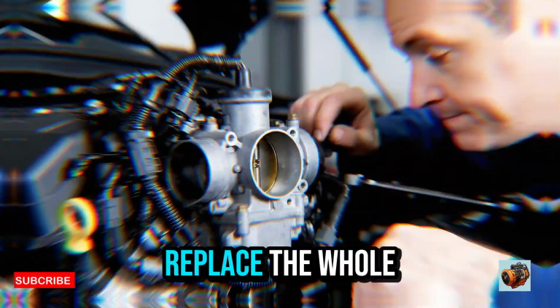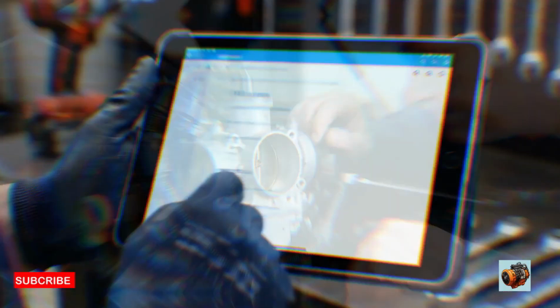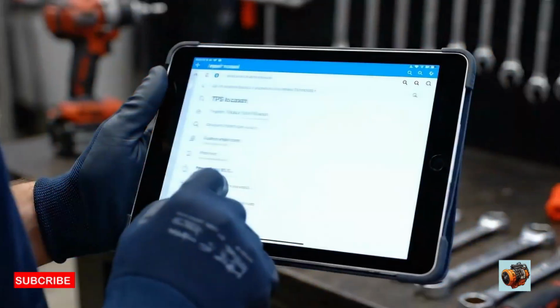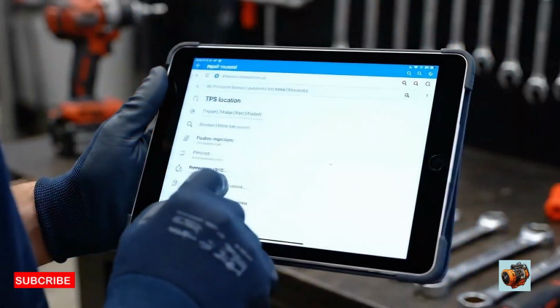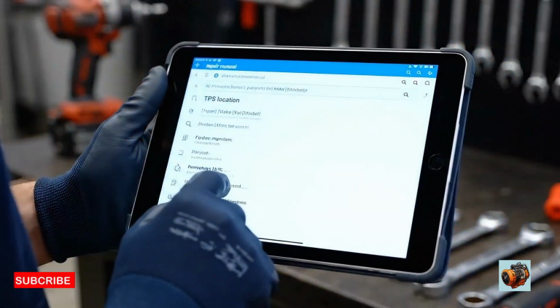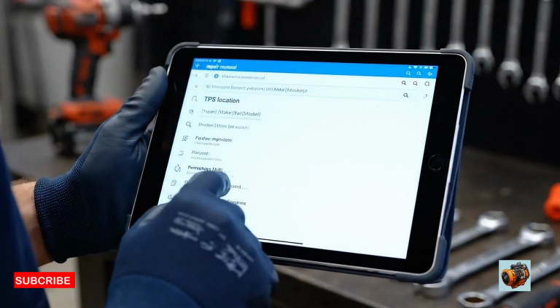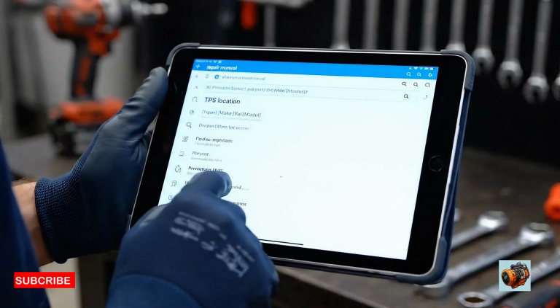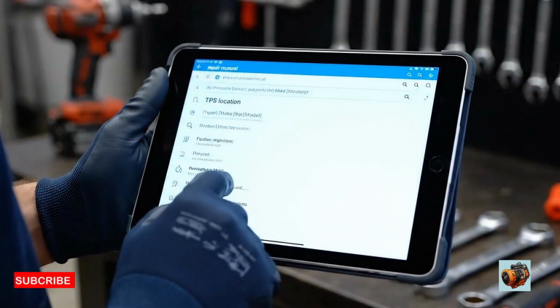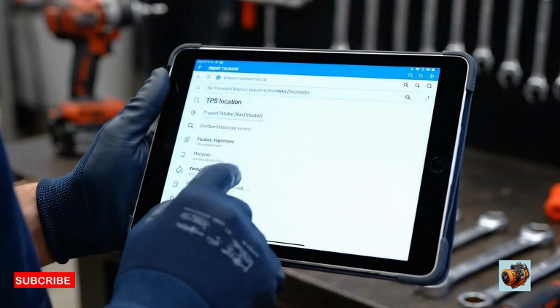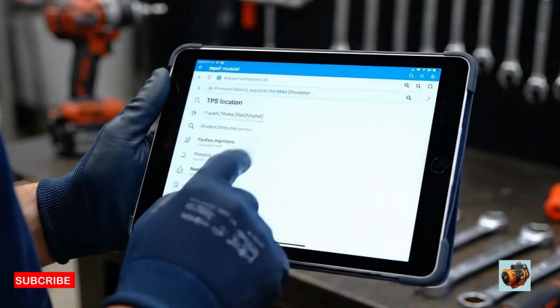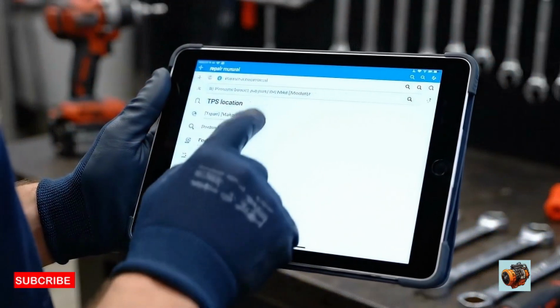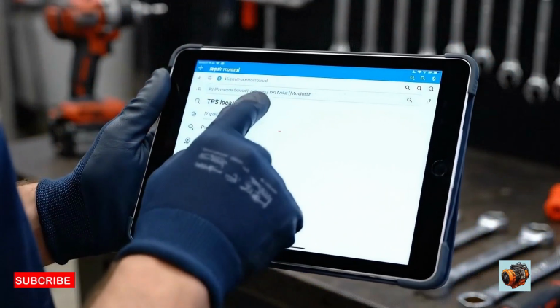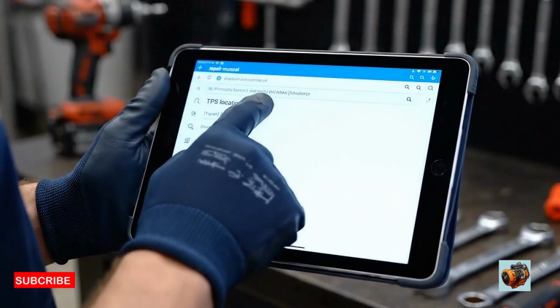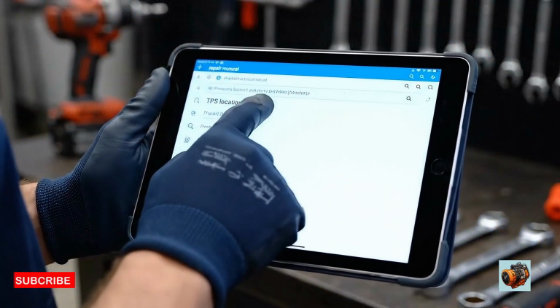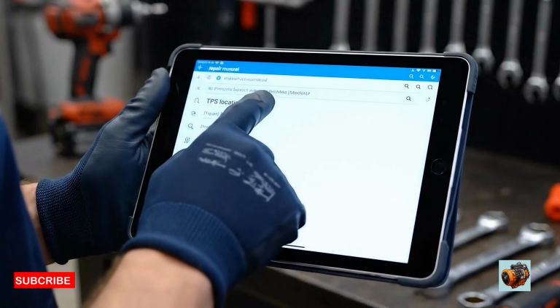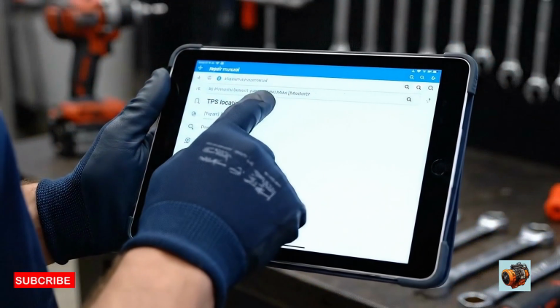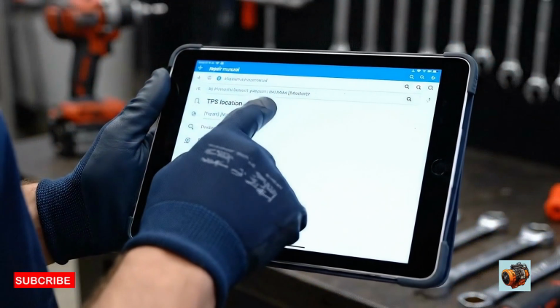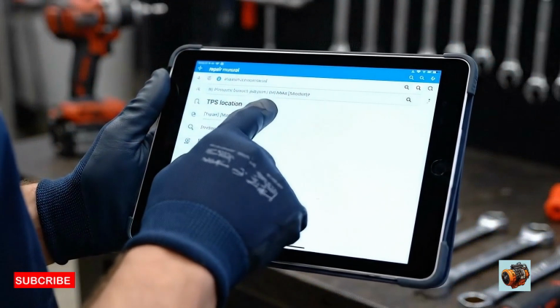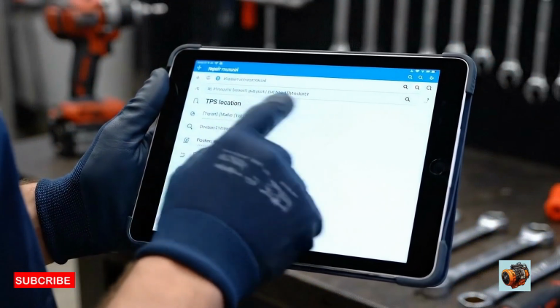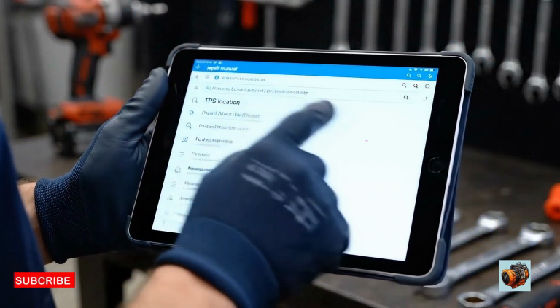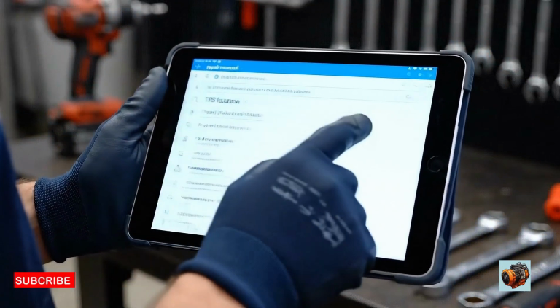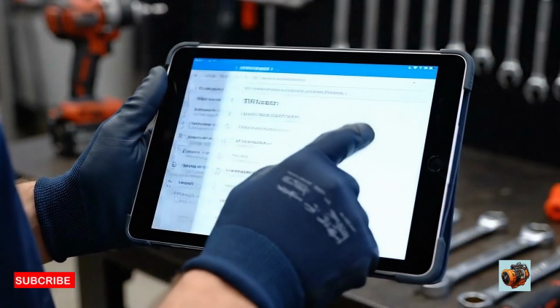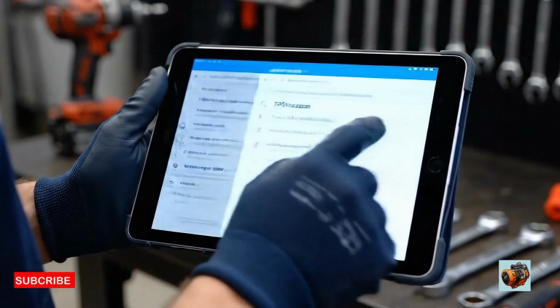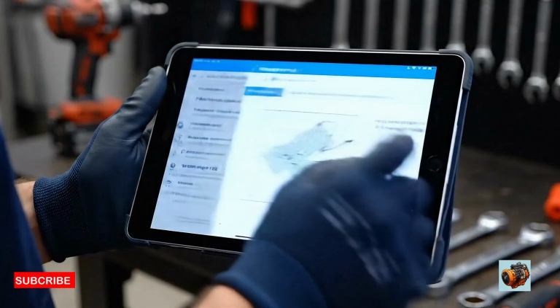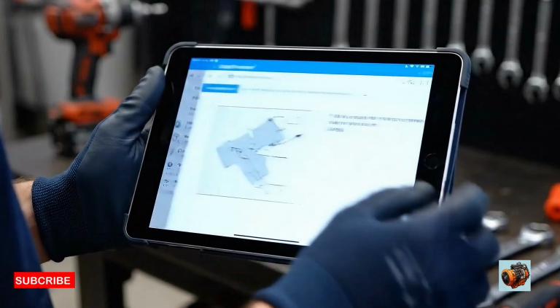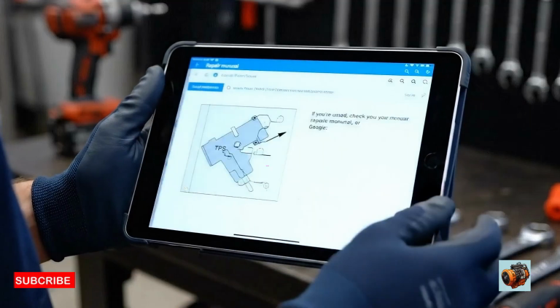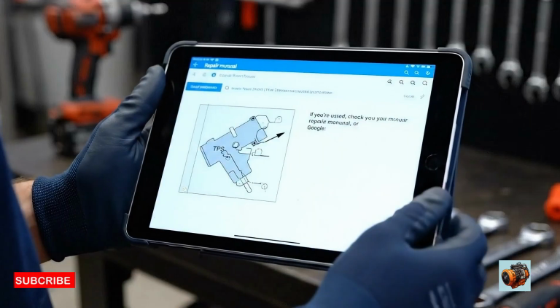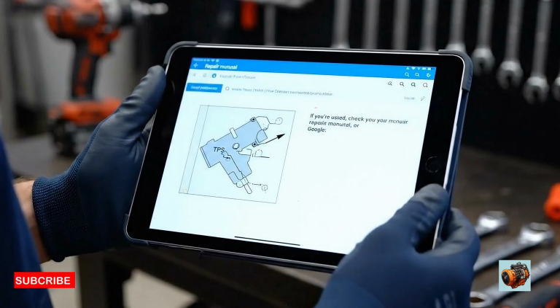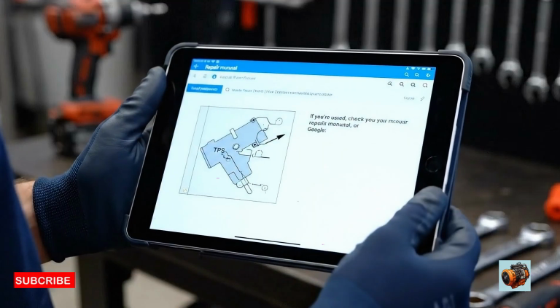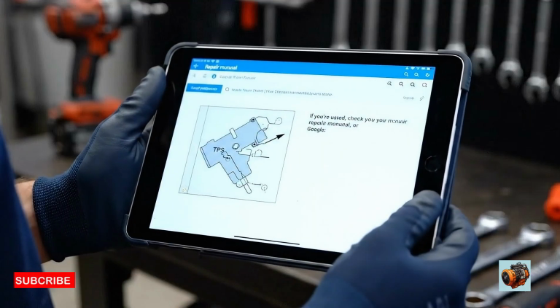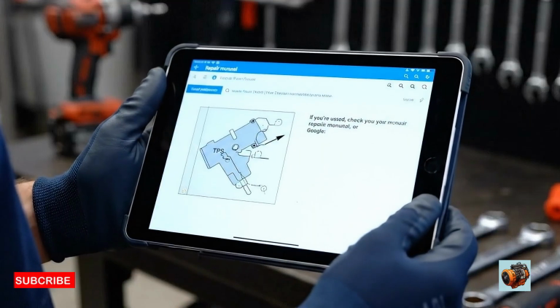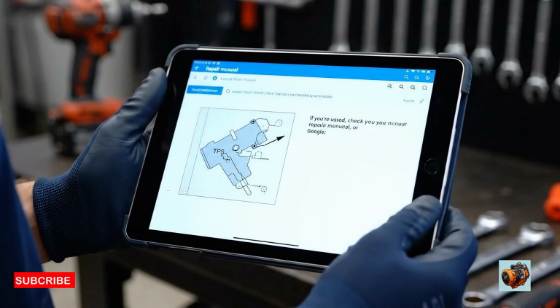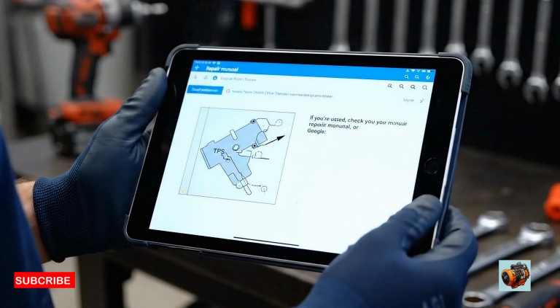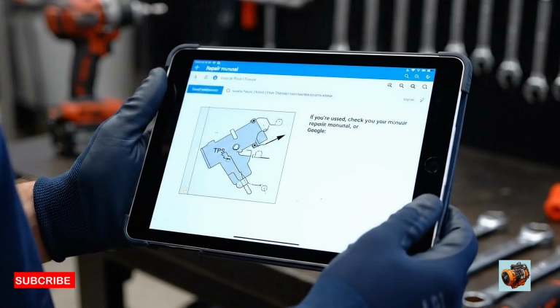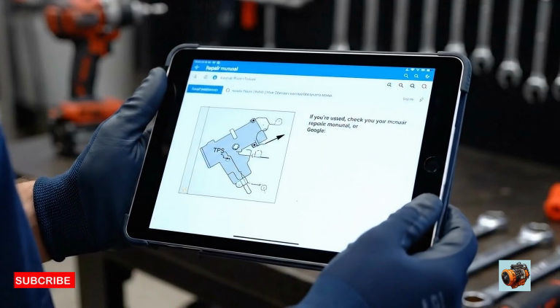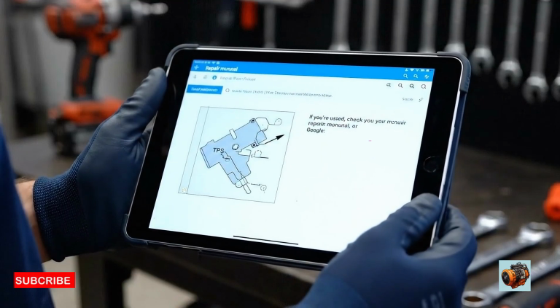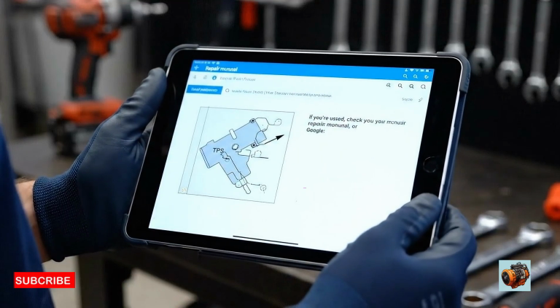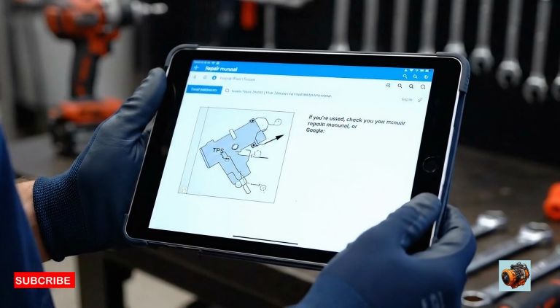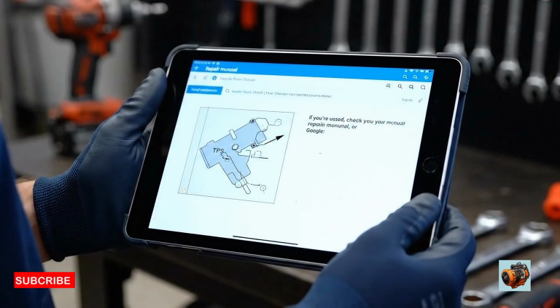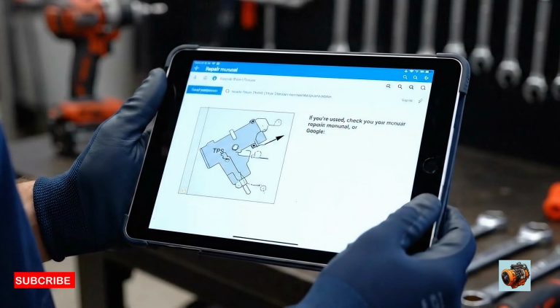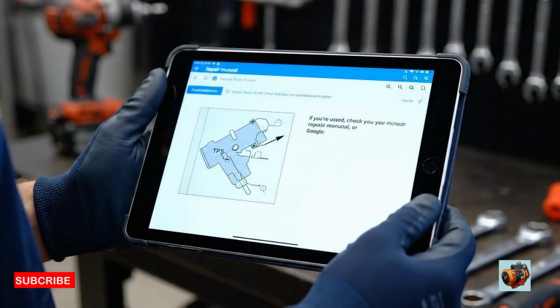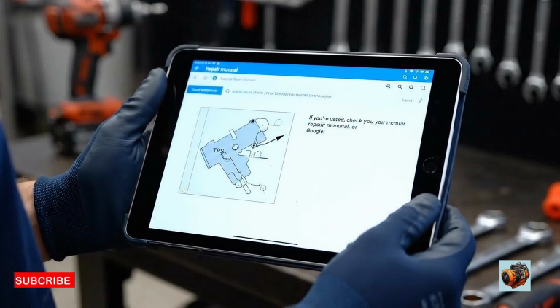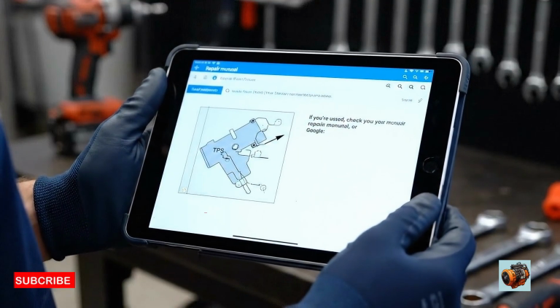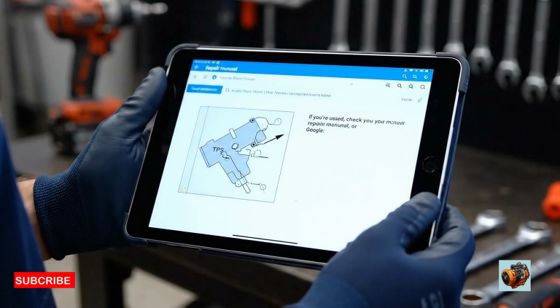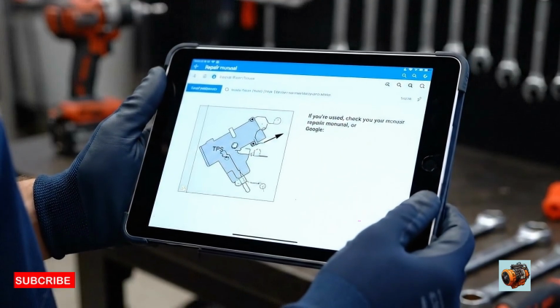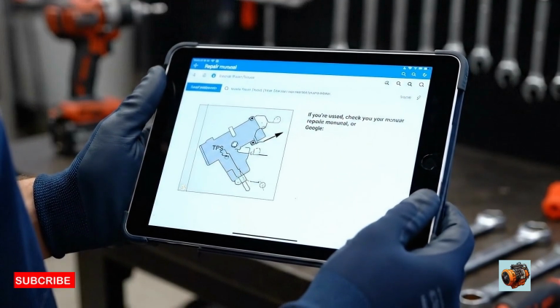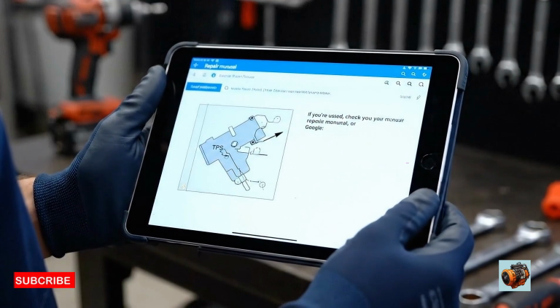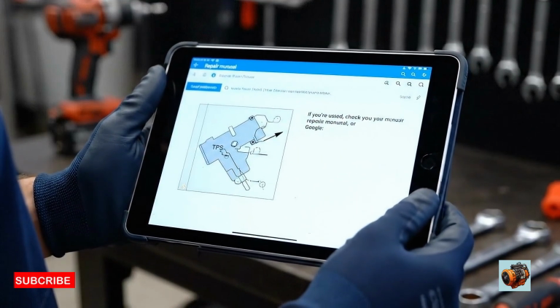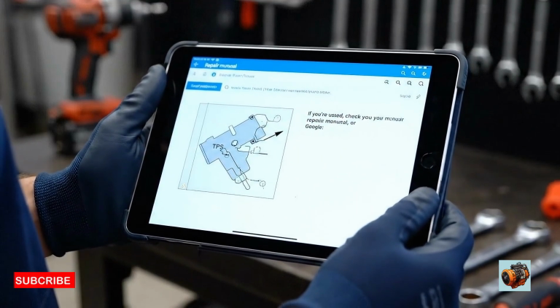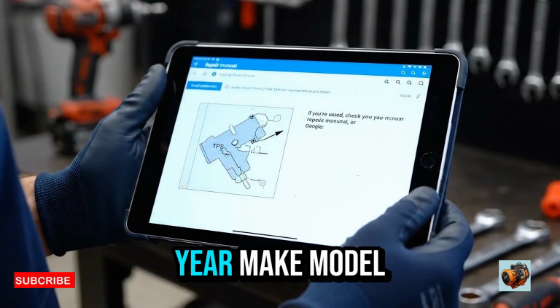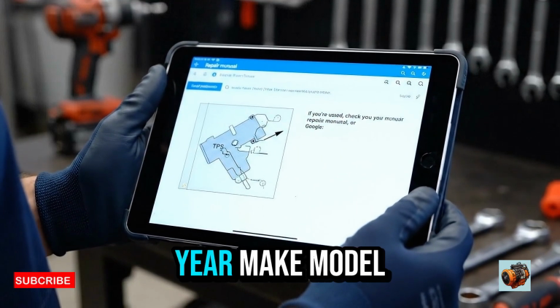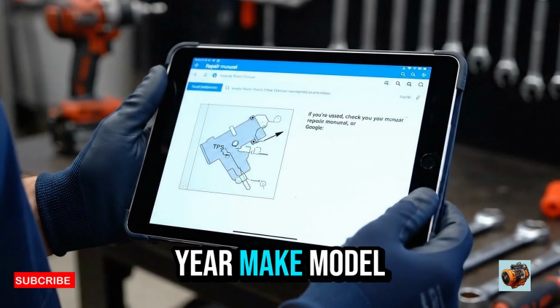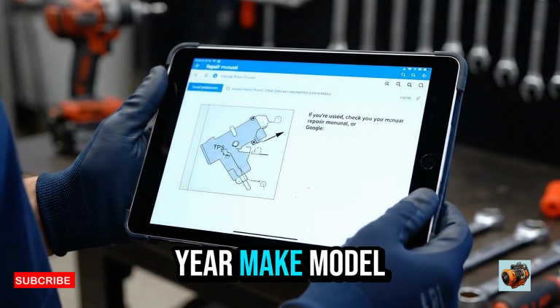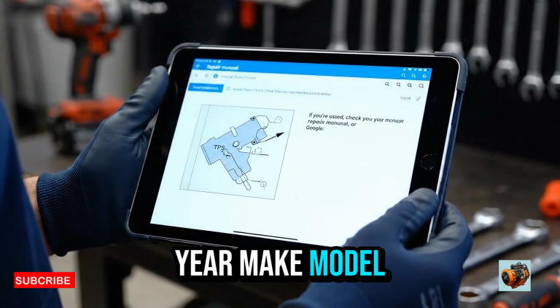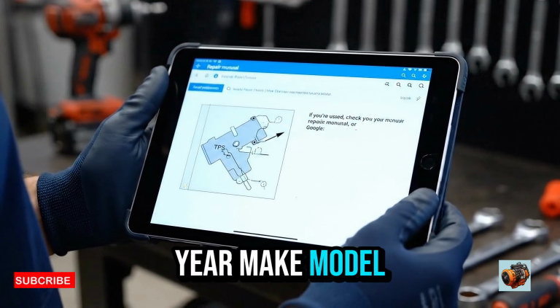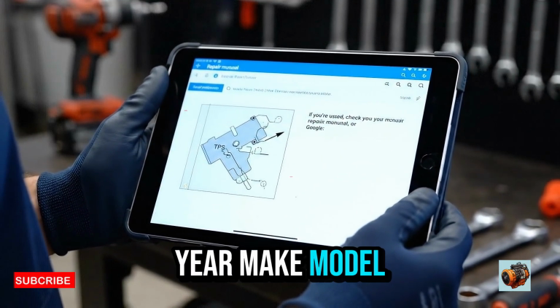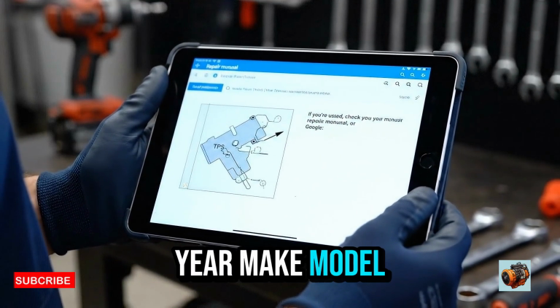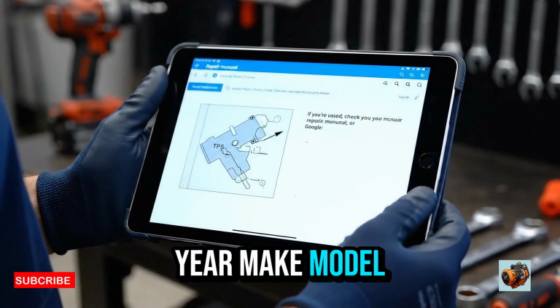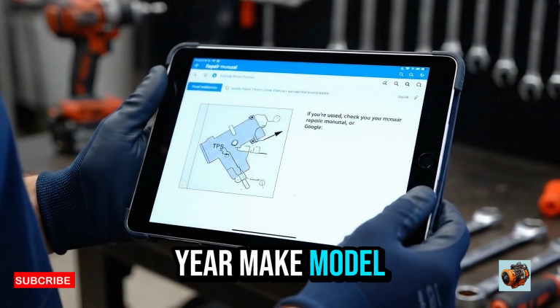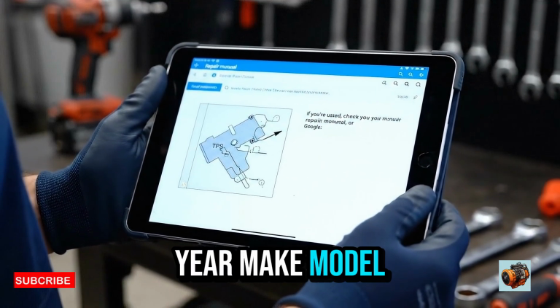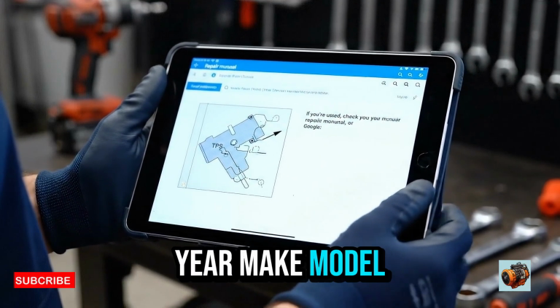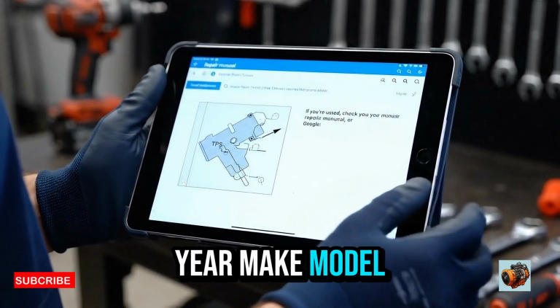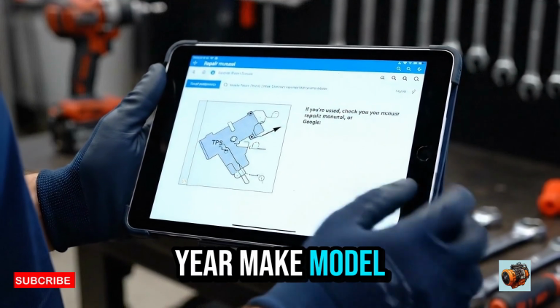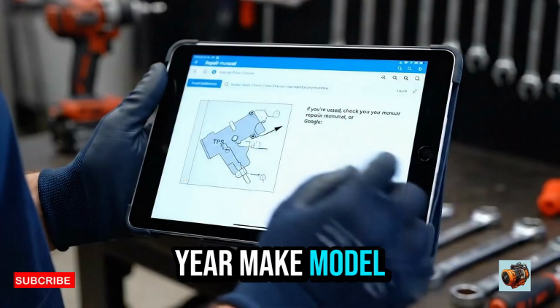Tip: if you're unsure, check your repair manual or Google the TPS location for your specific year, make, and model.